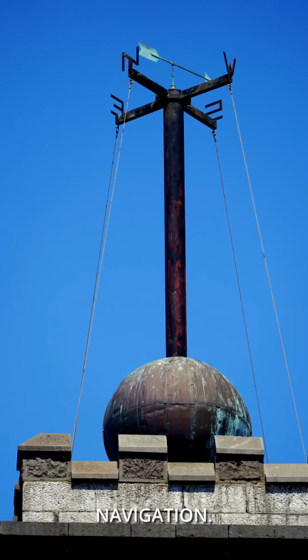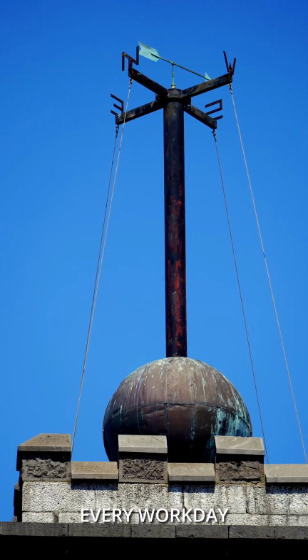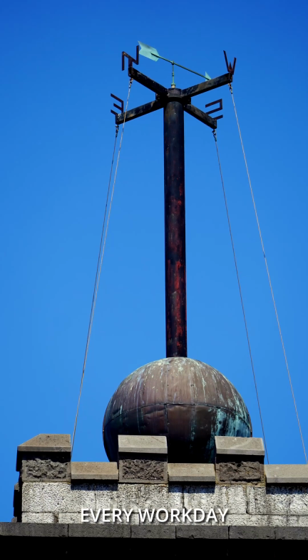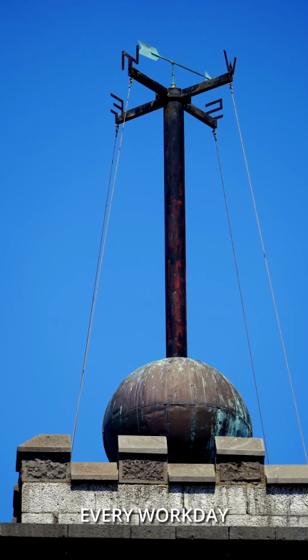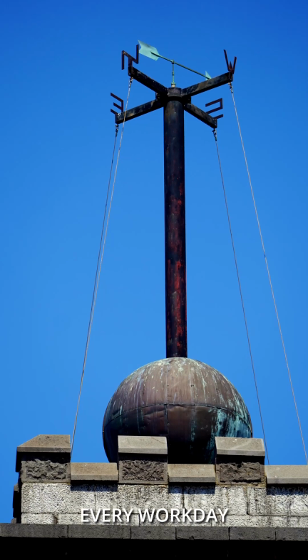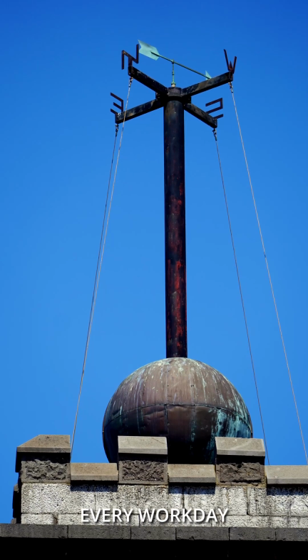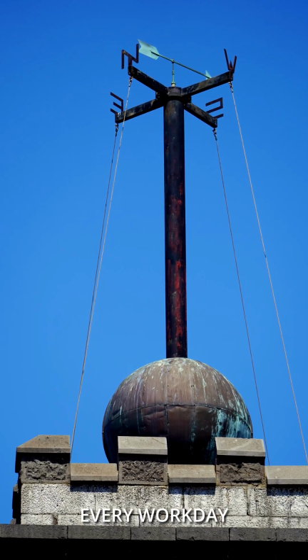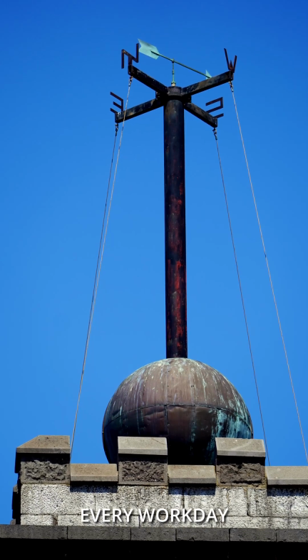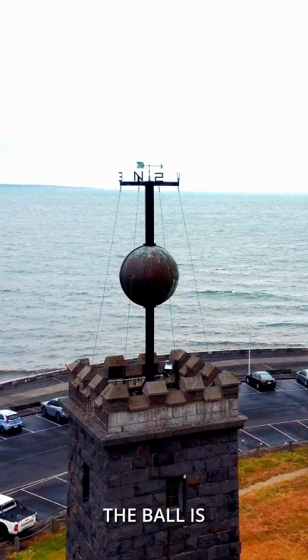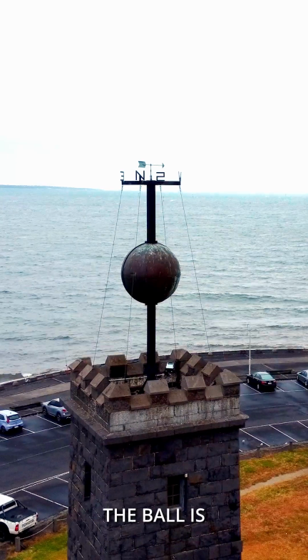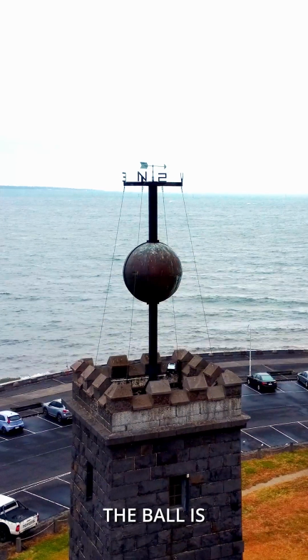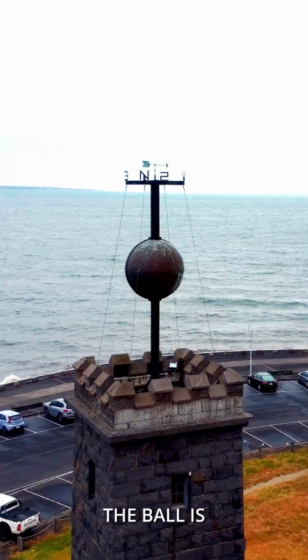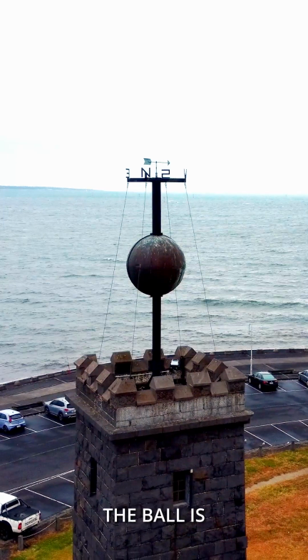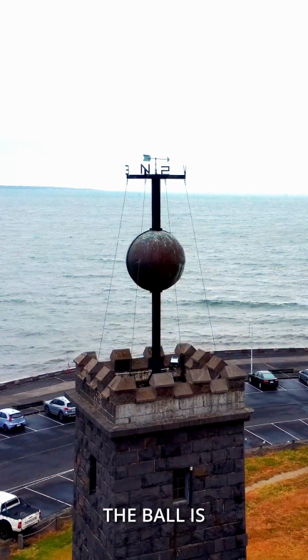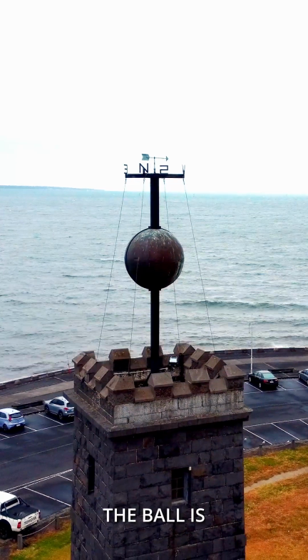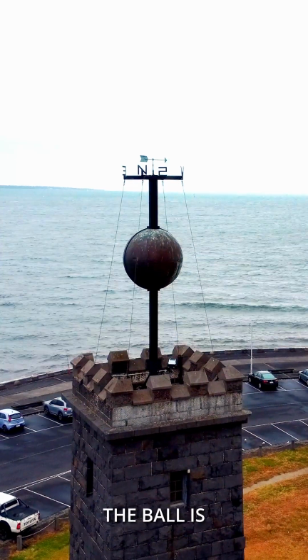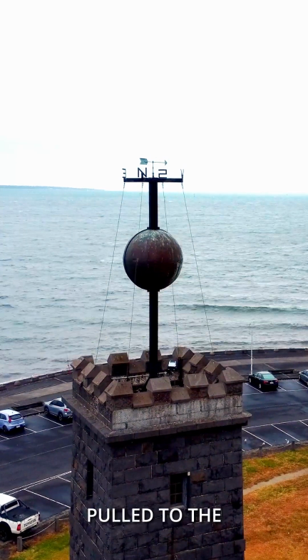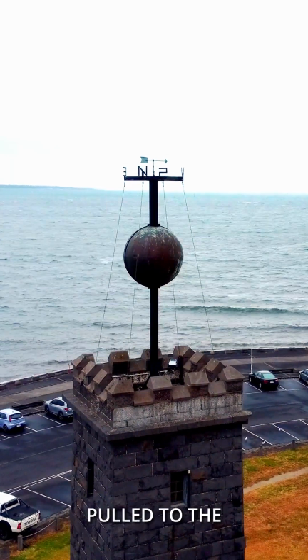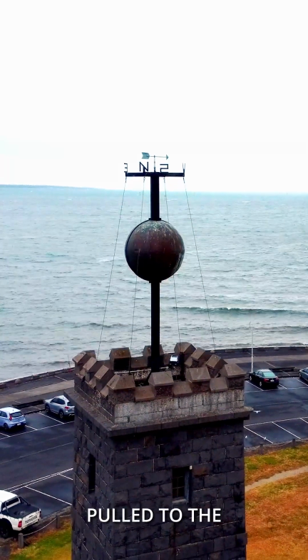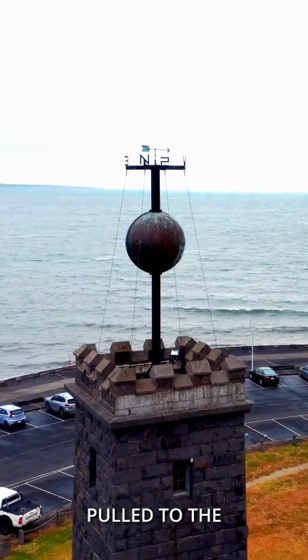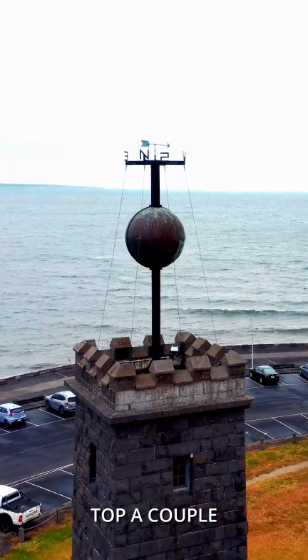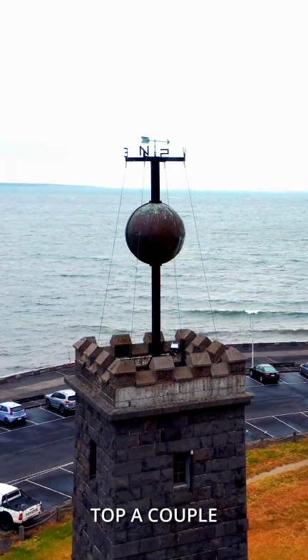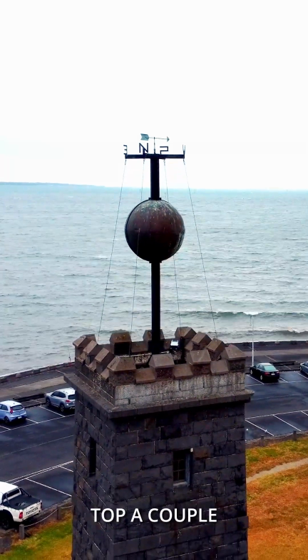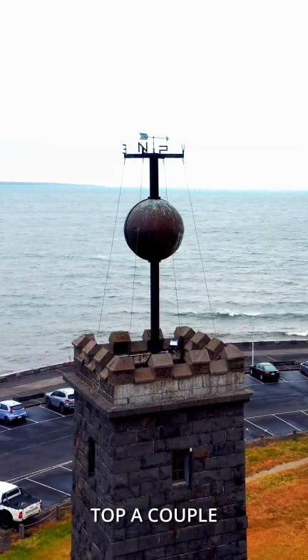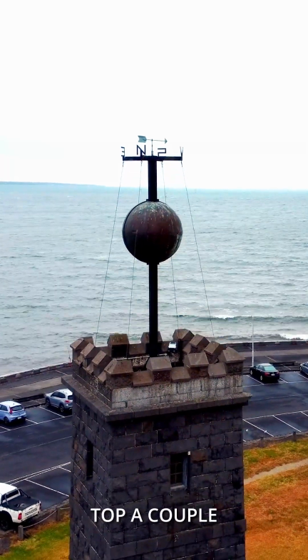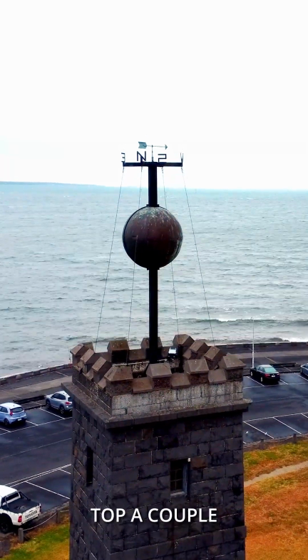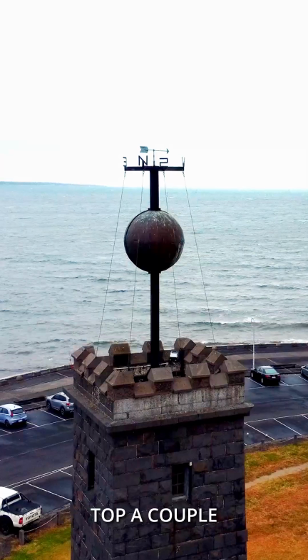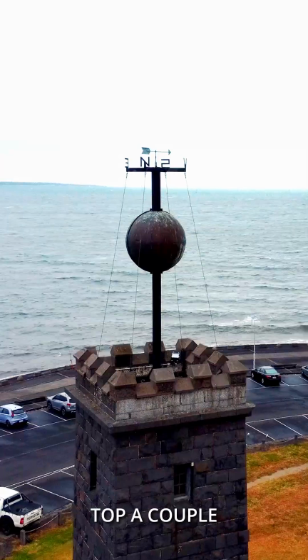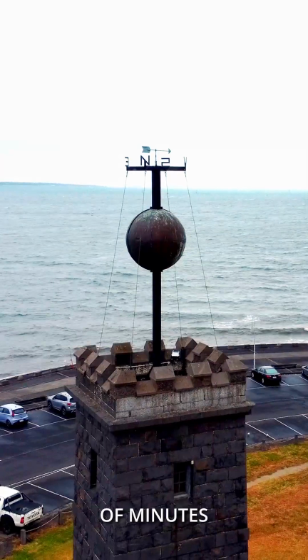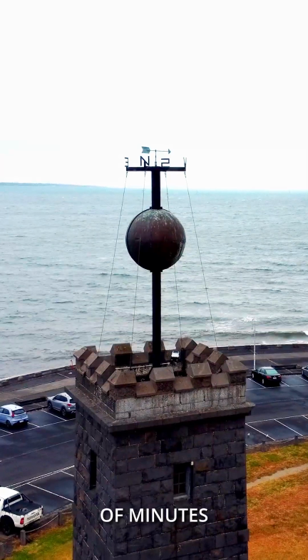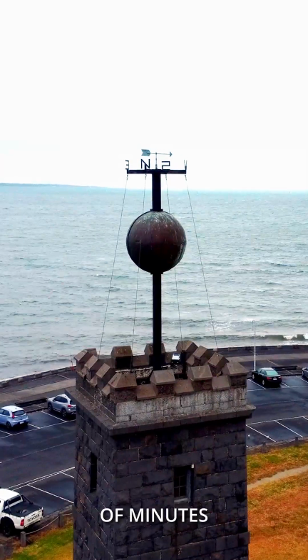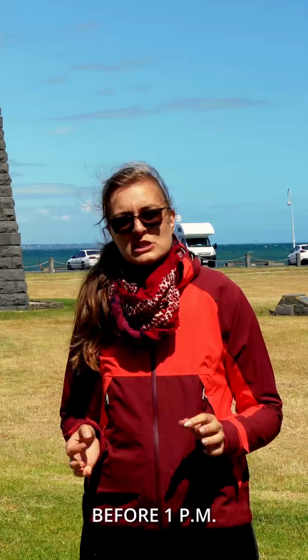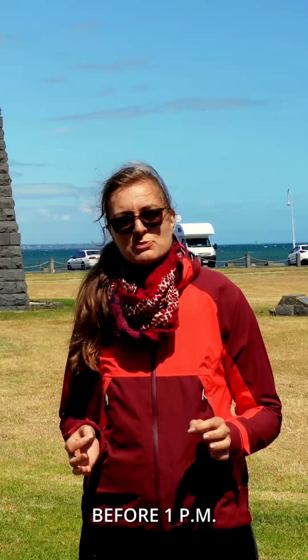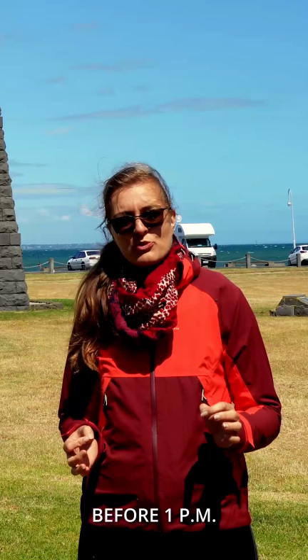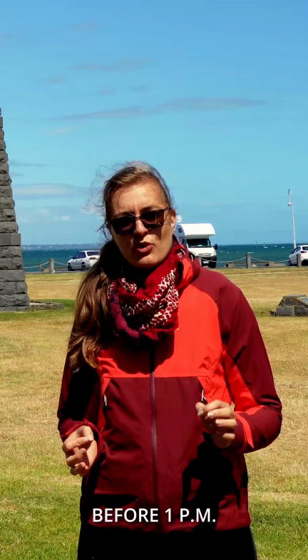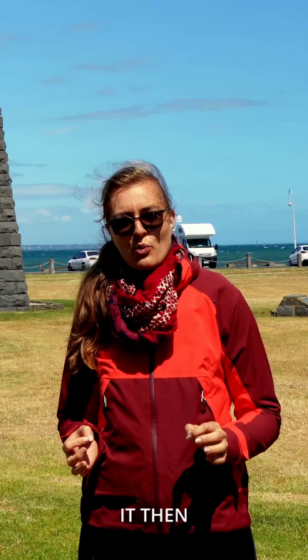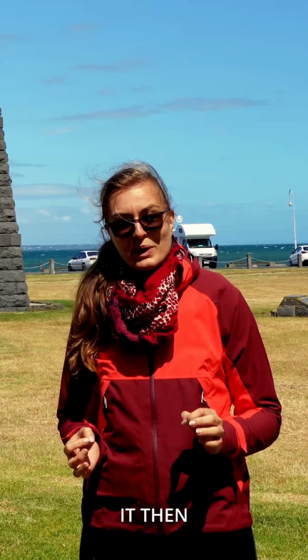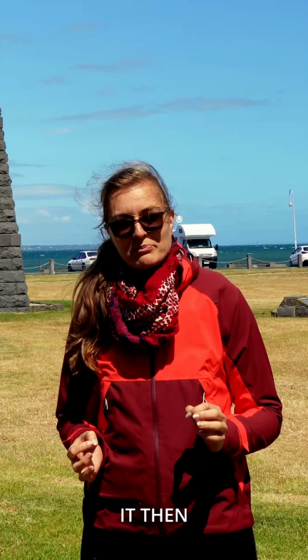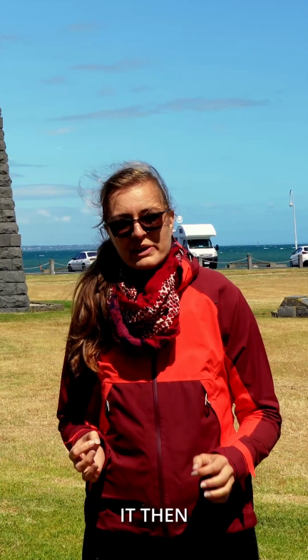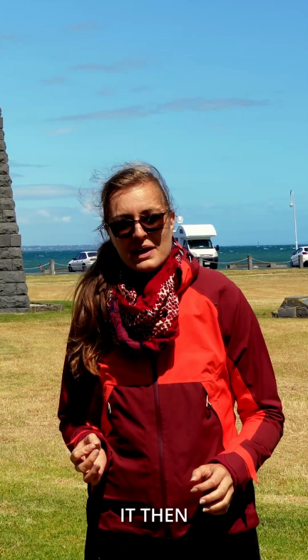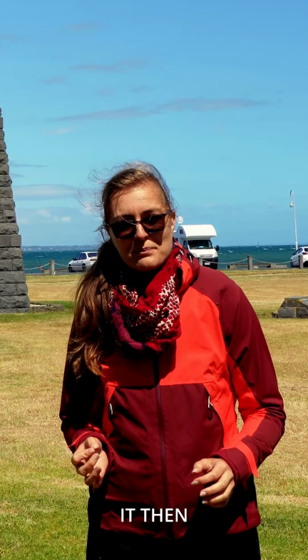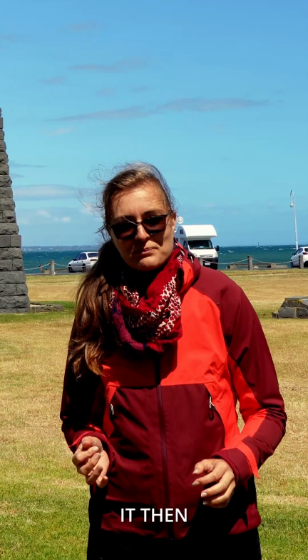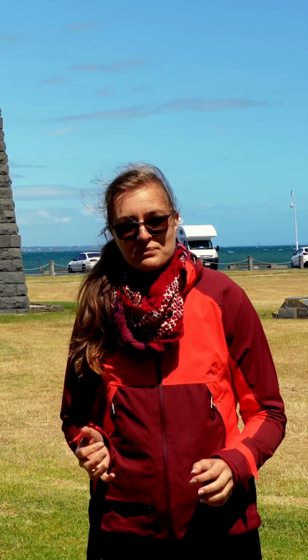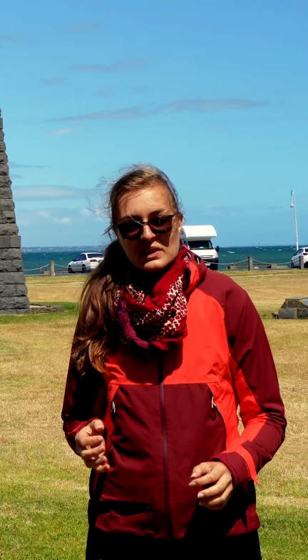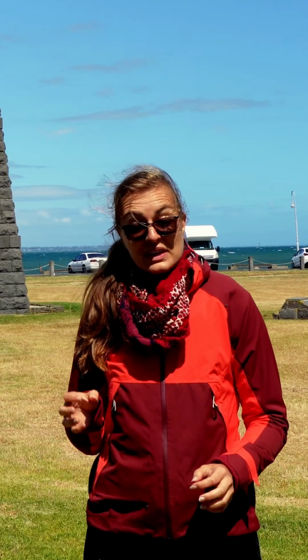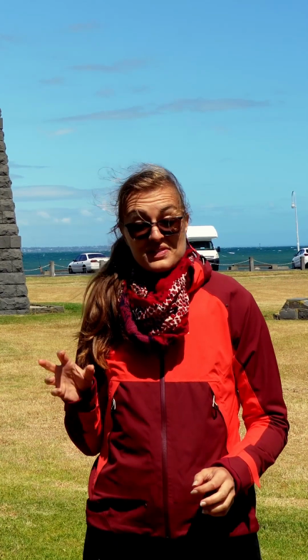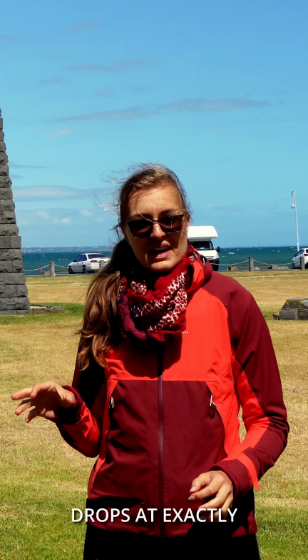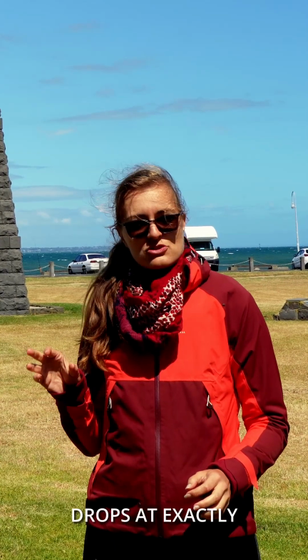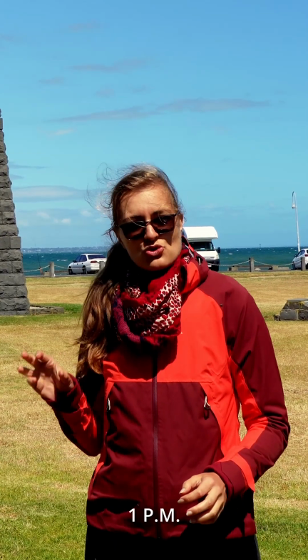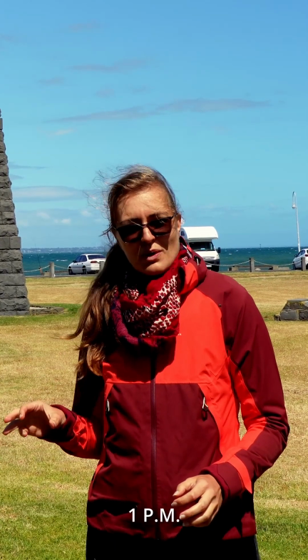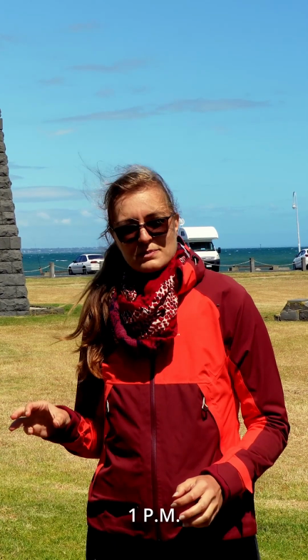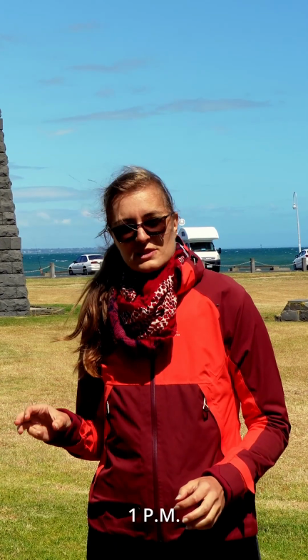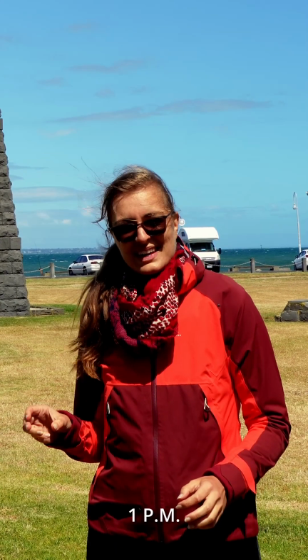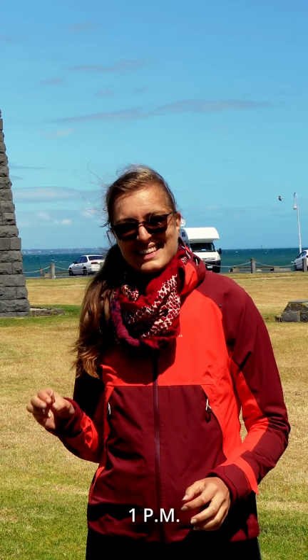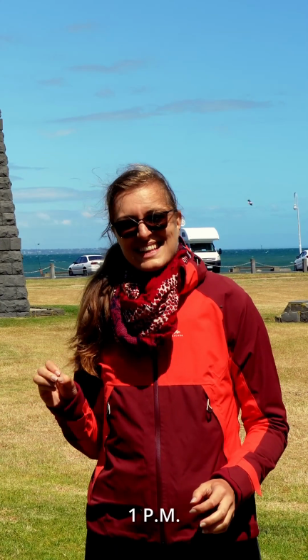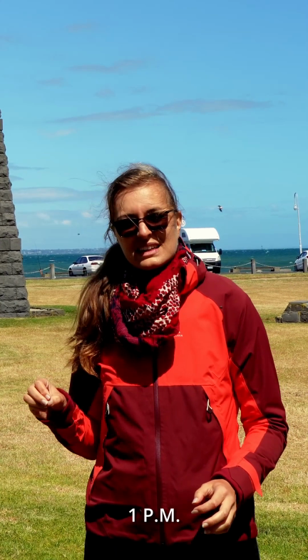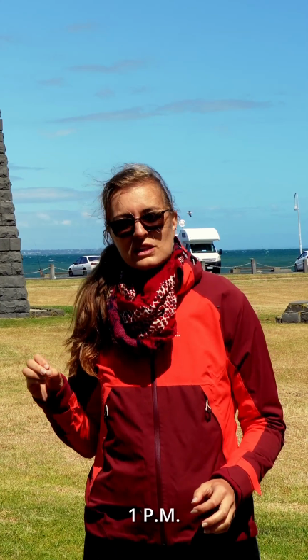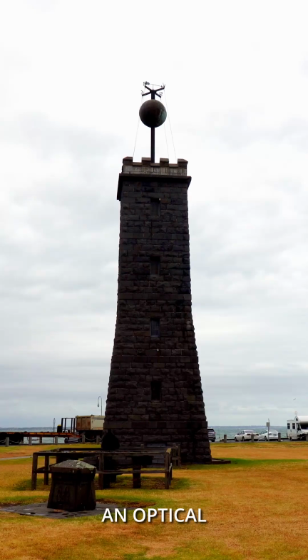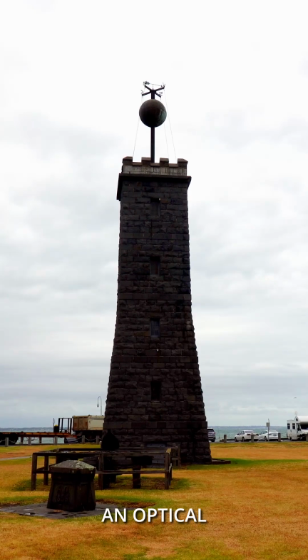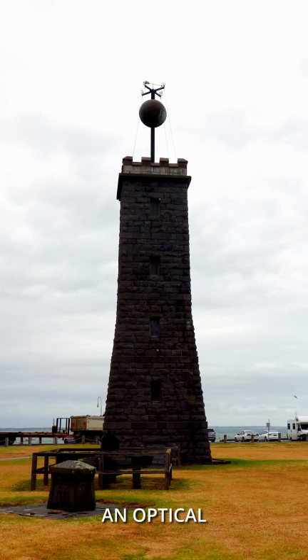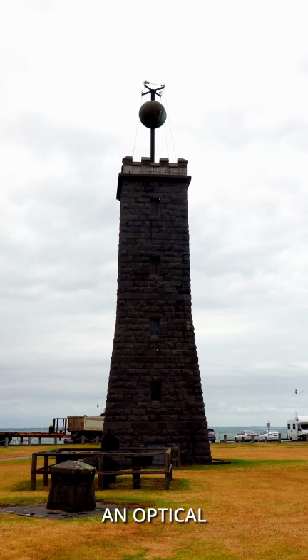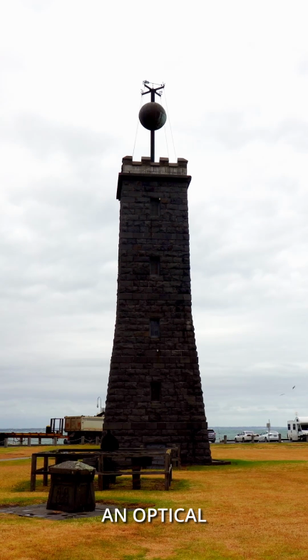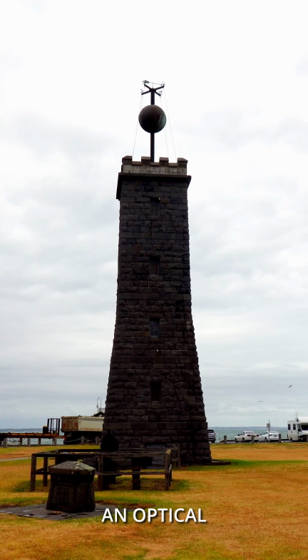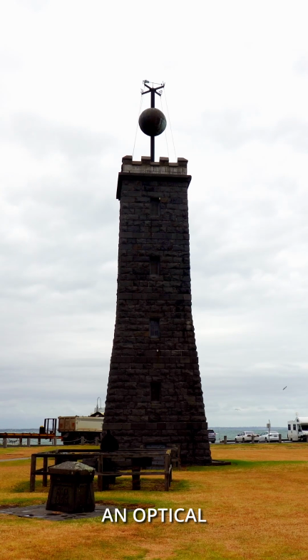Every workday the ball is pulled to the top a couple of minutes before 1 pm. It then drops at exactly 1 pm.